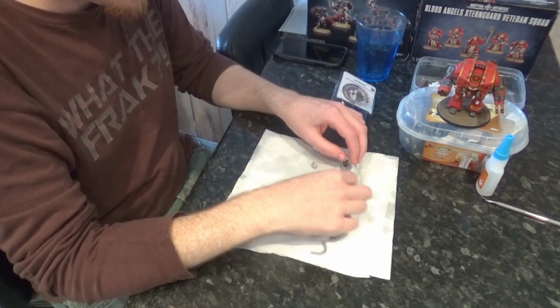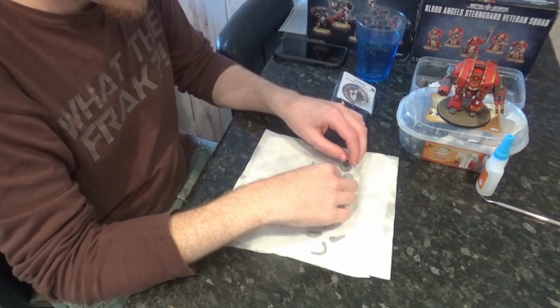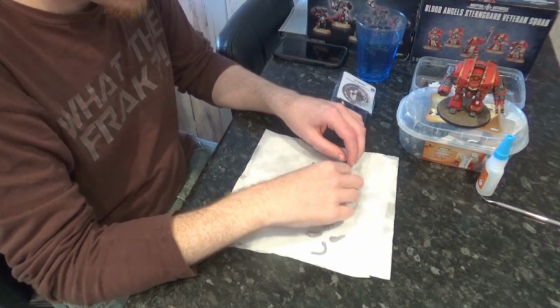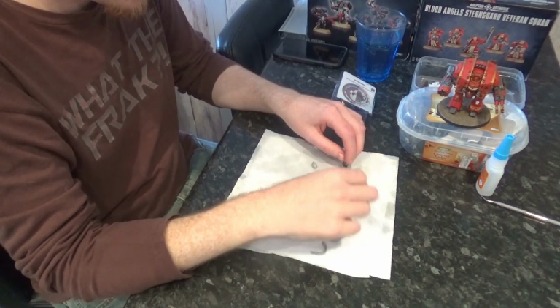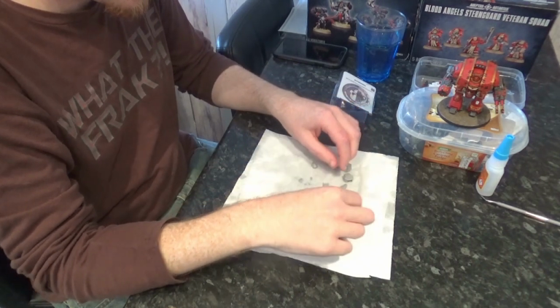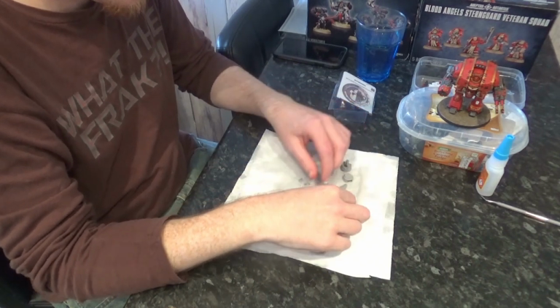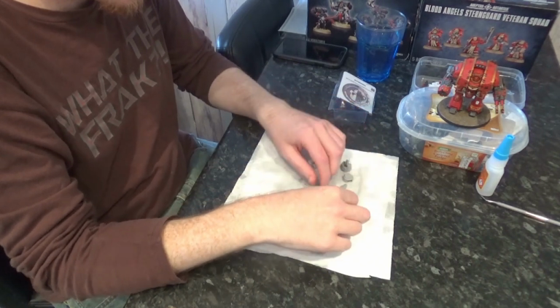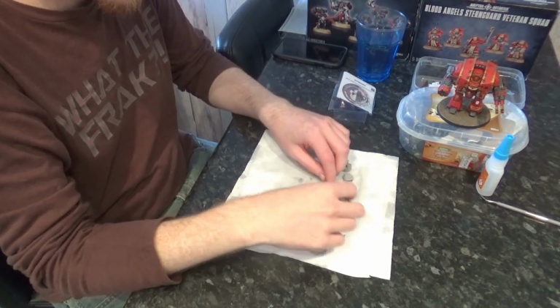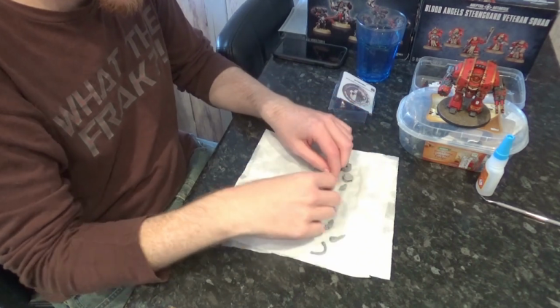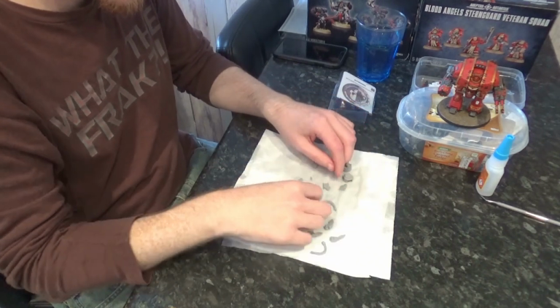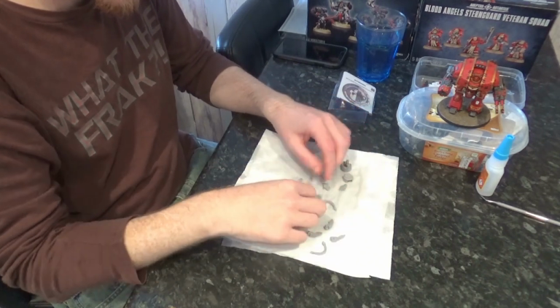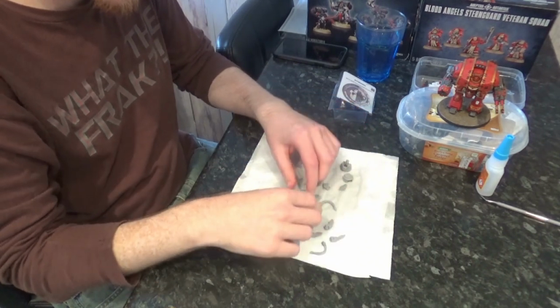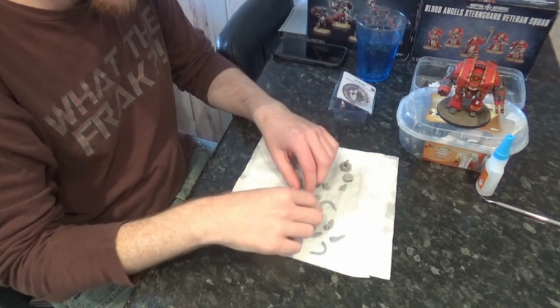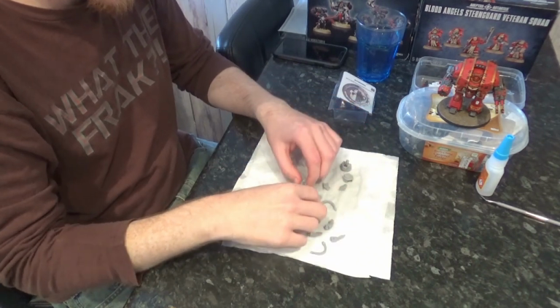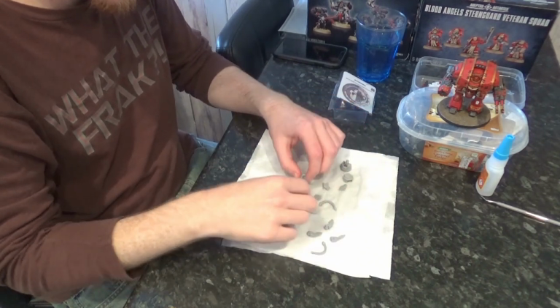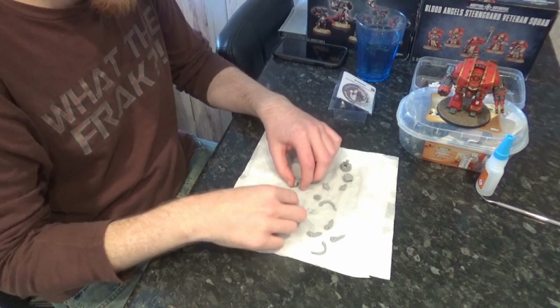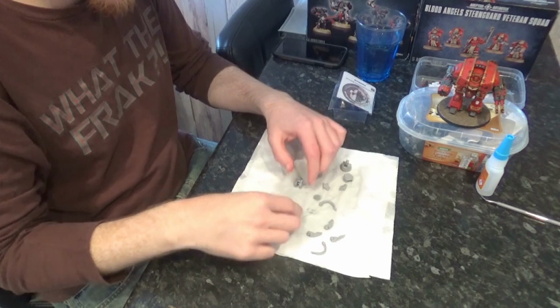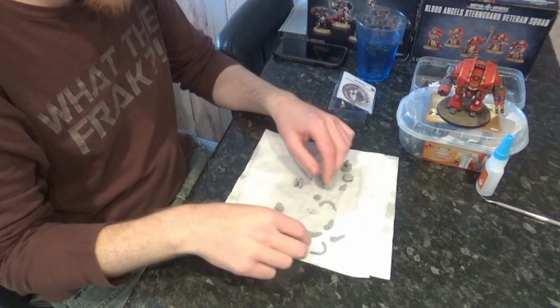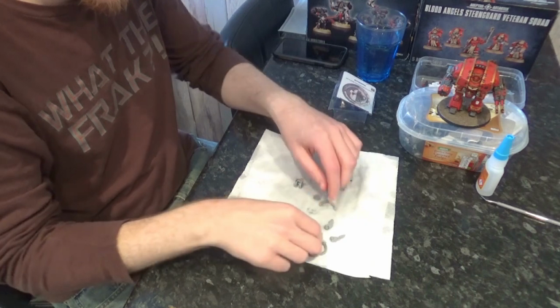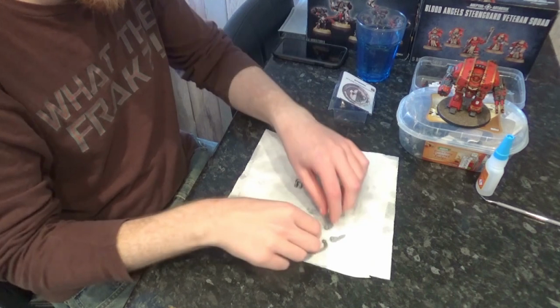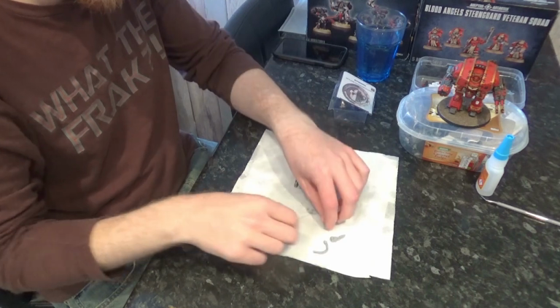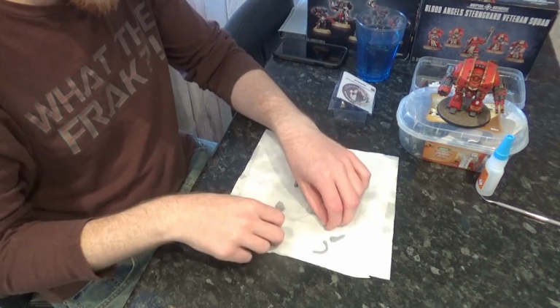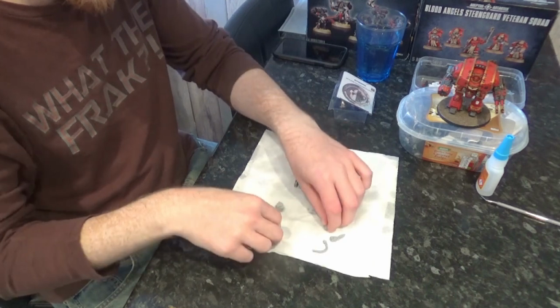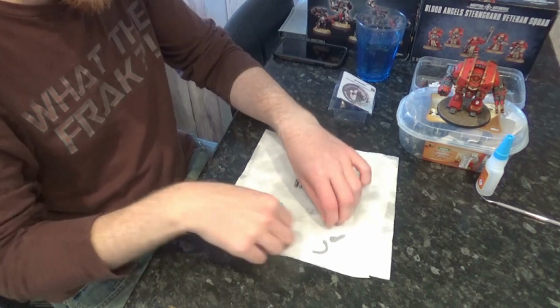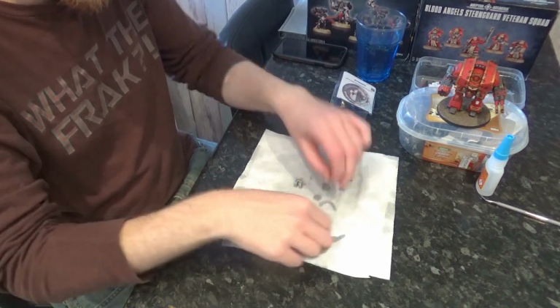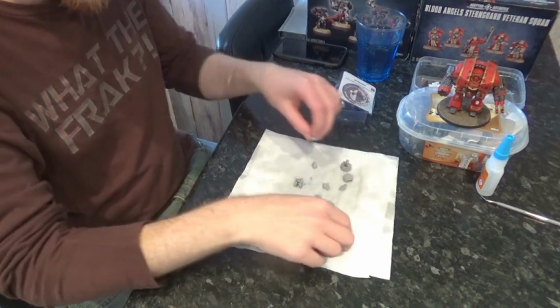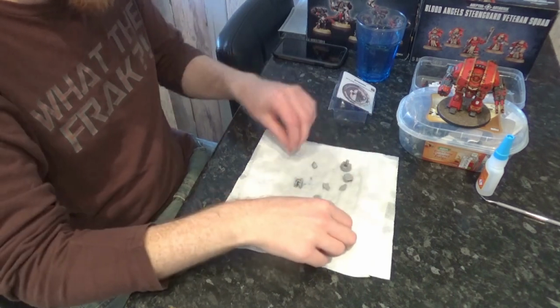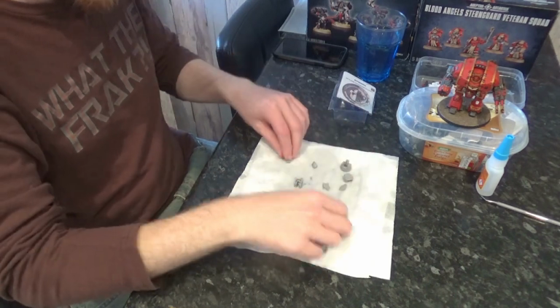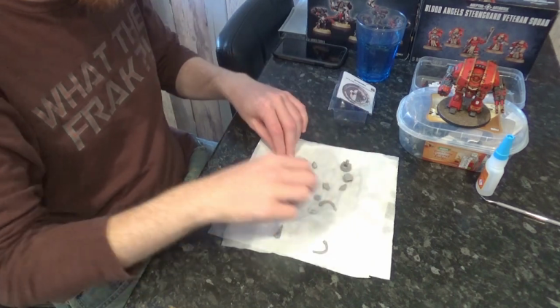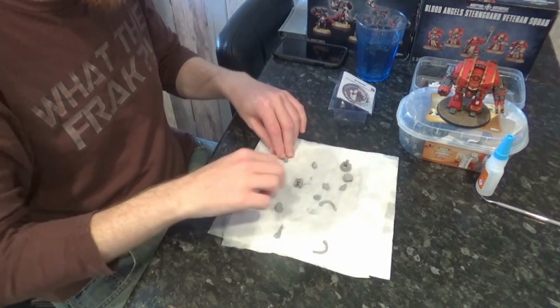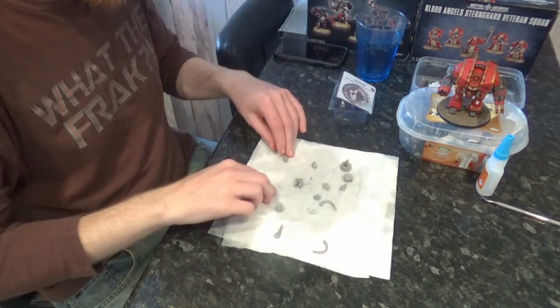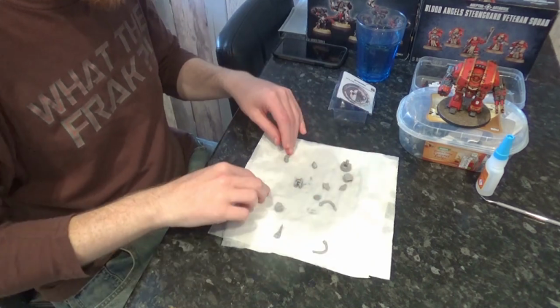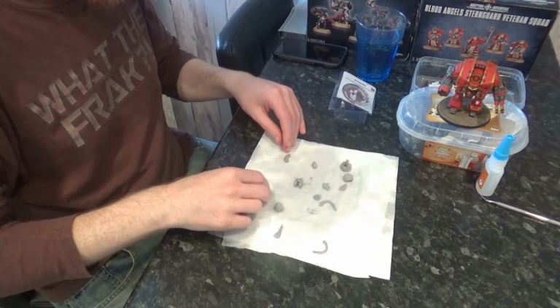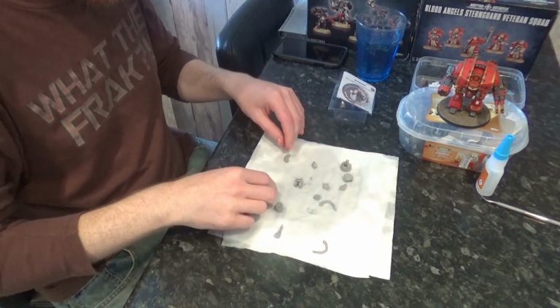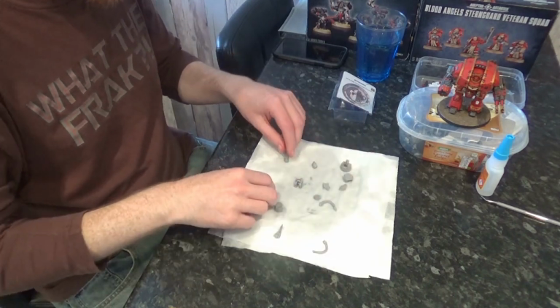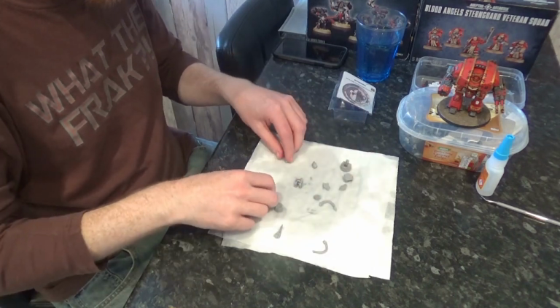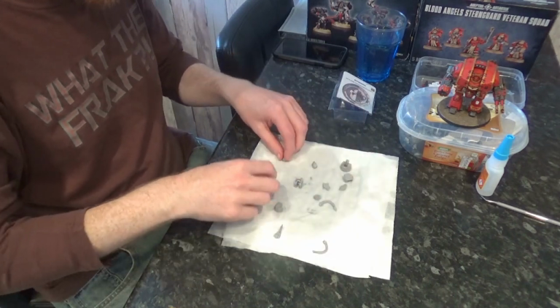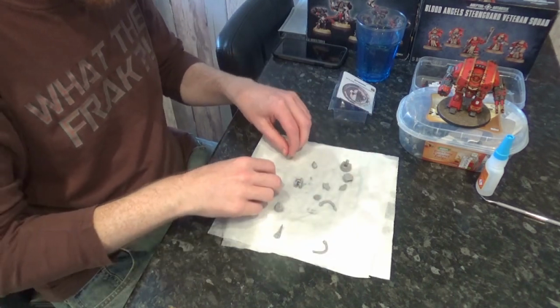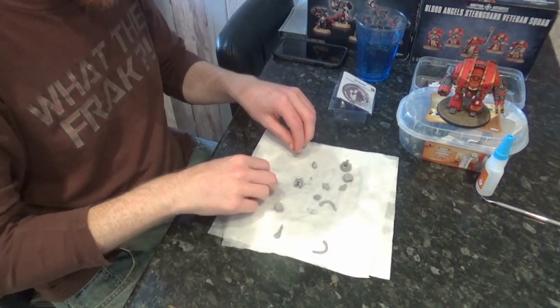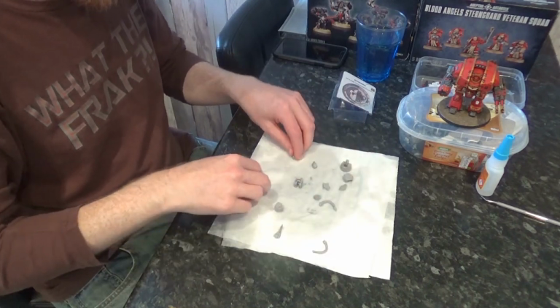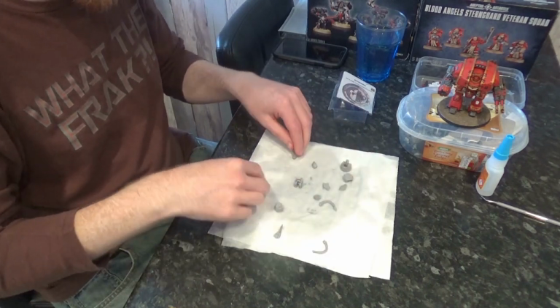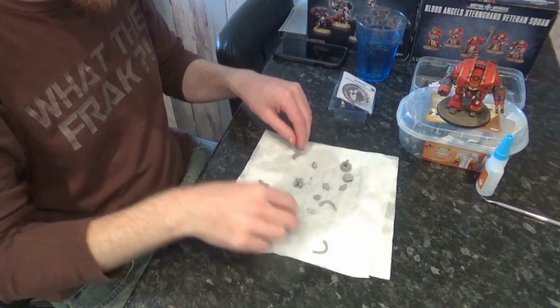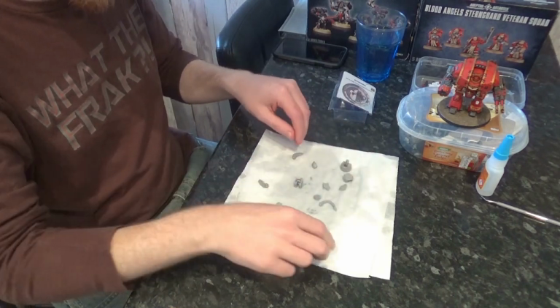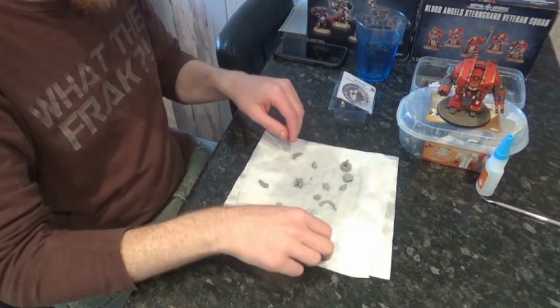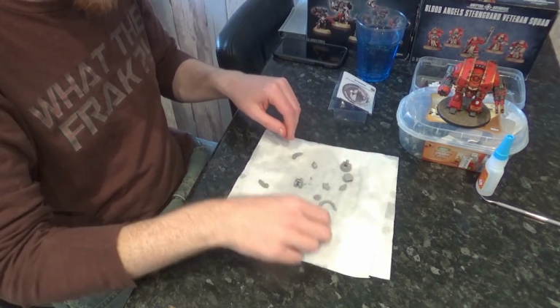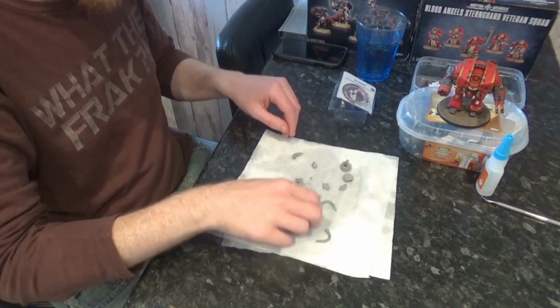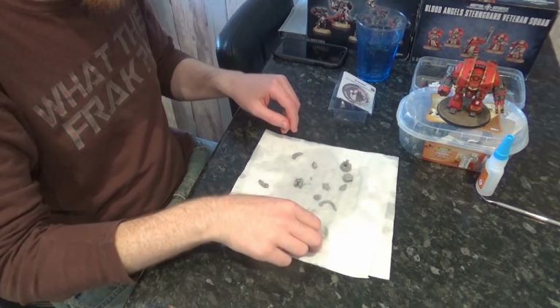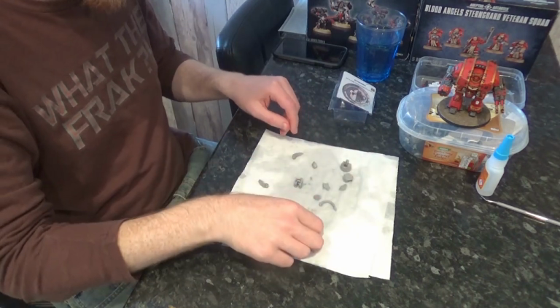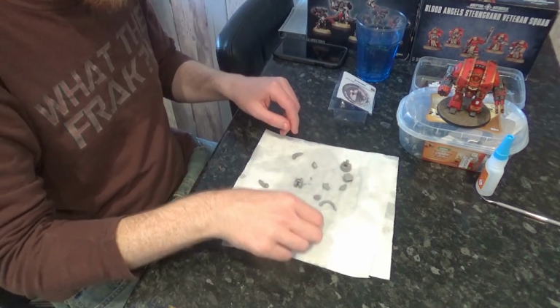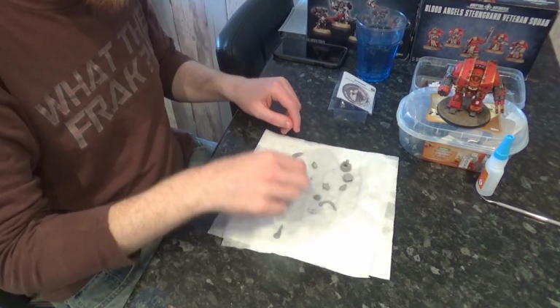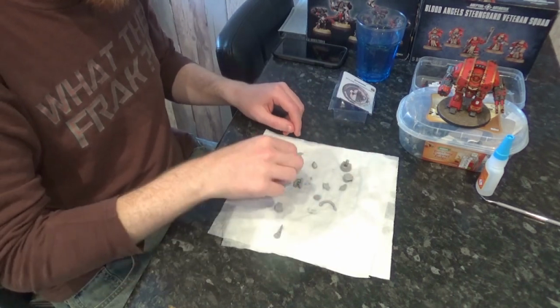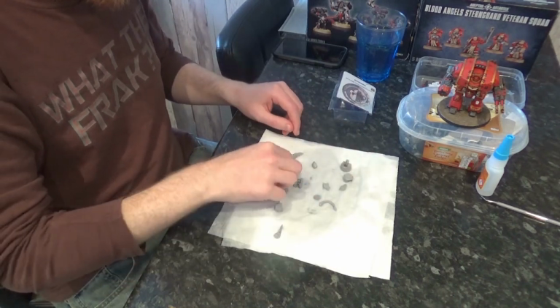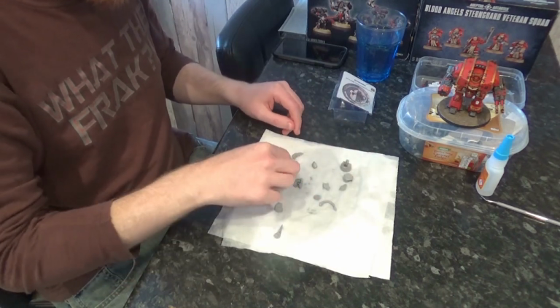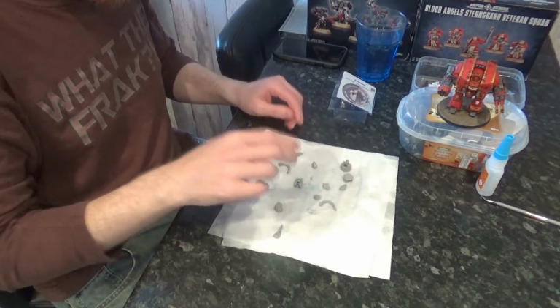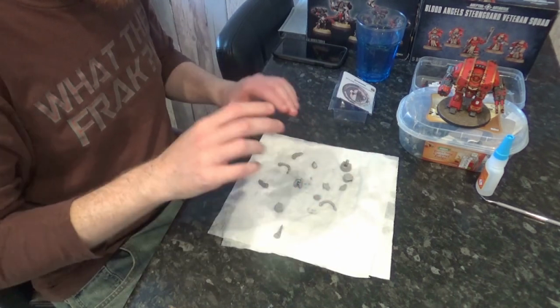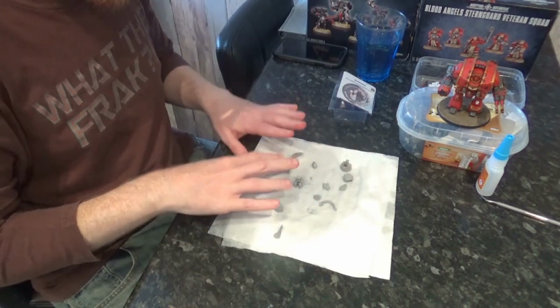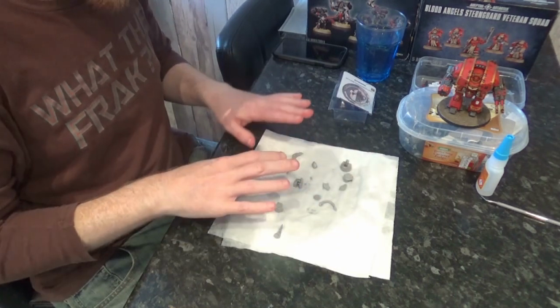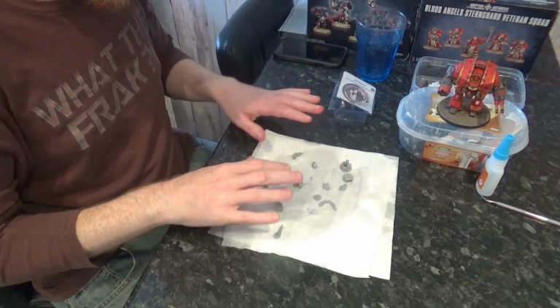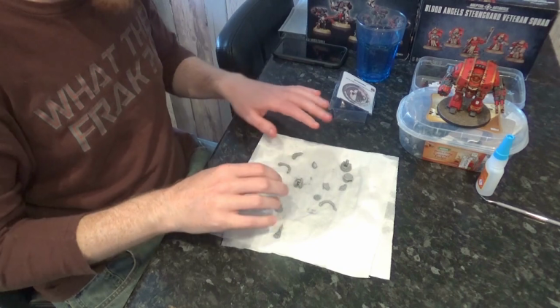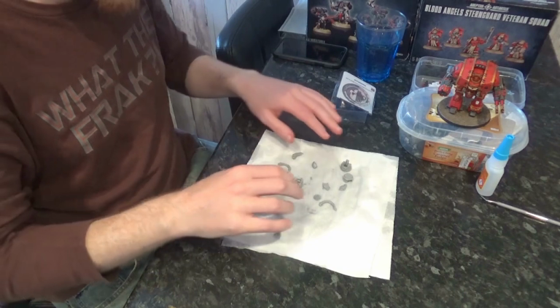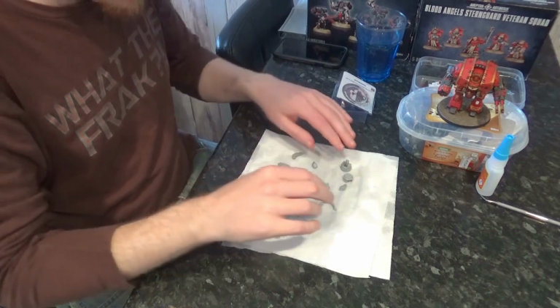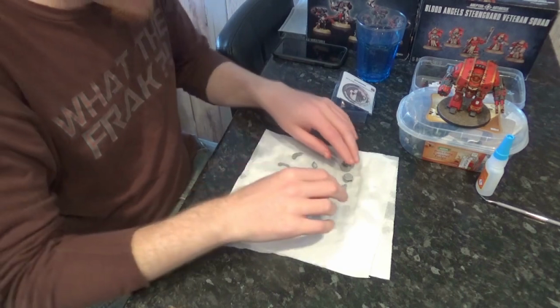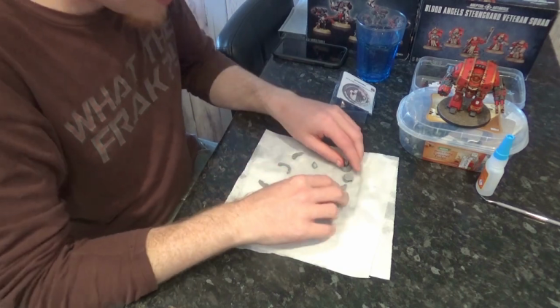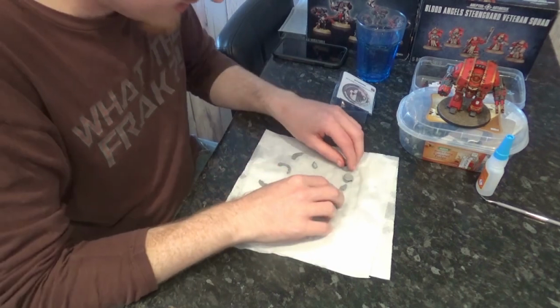That's why there's two claws. We'll let this dry off and then we'll see how we can go about constructing this. Obviously we can't use plastic glue for this either - we need to use super glue.